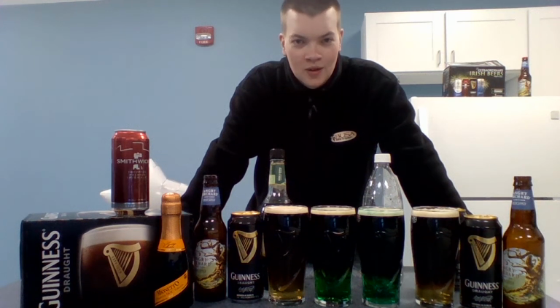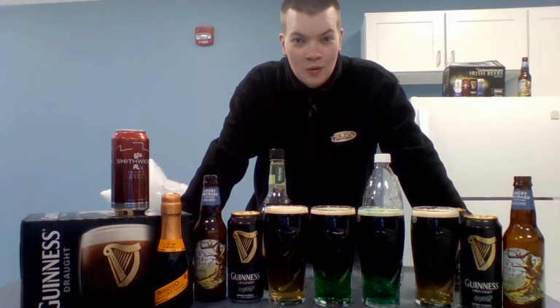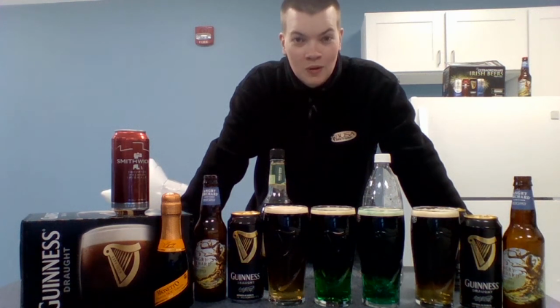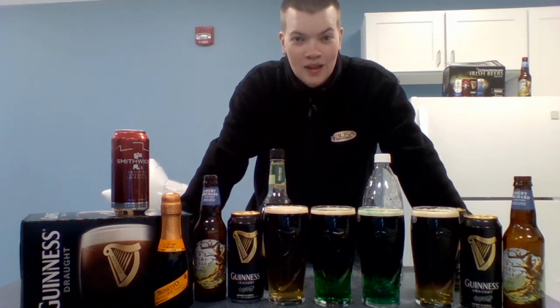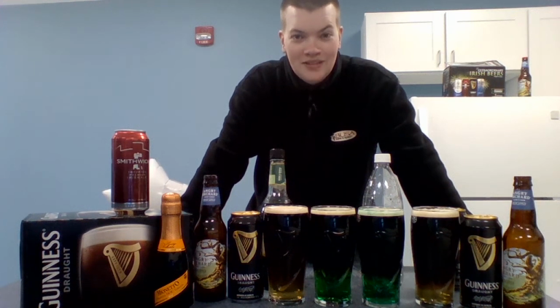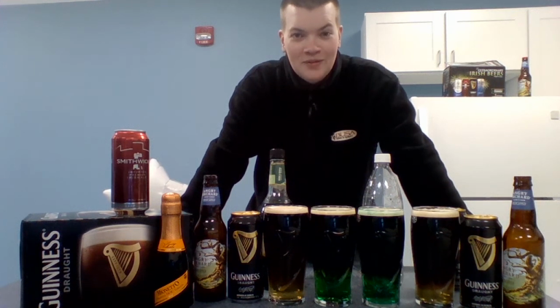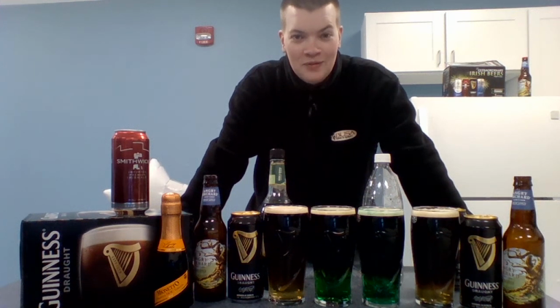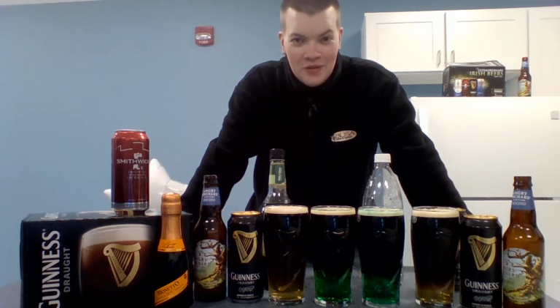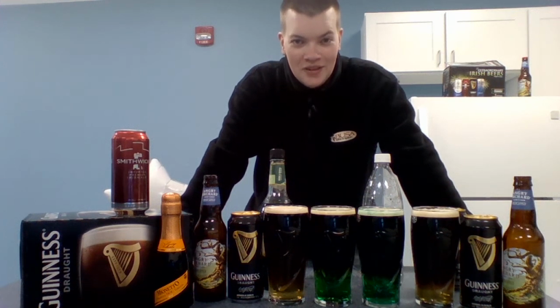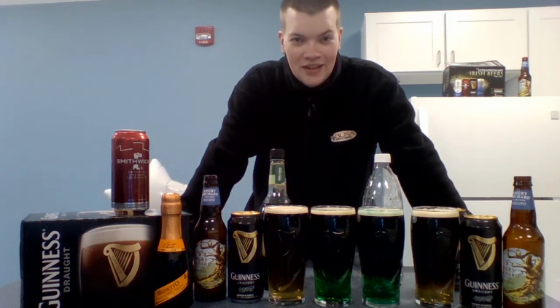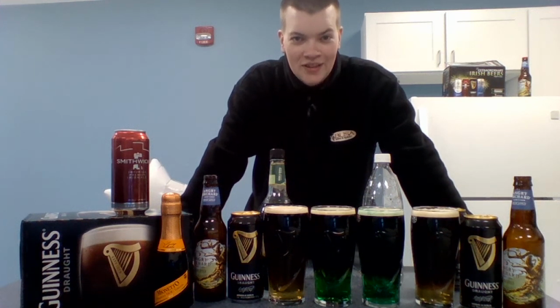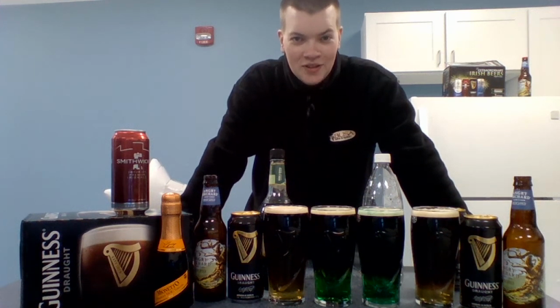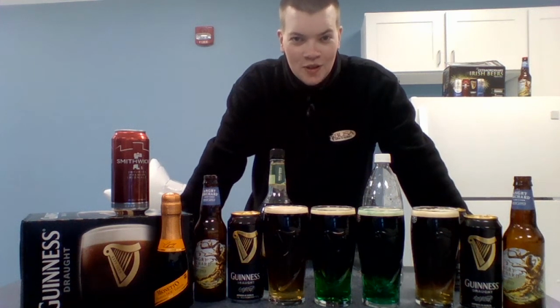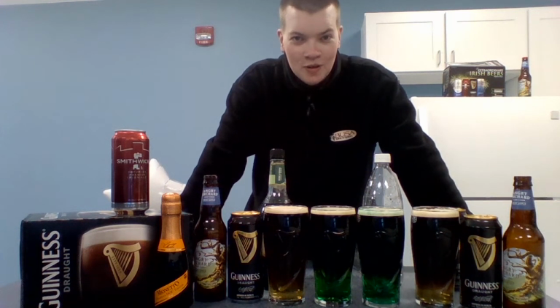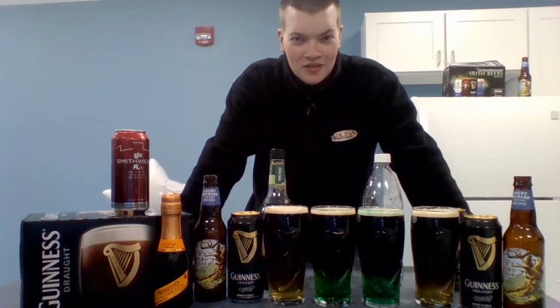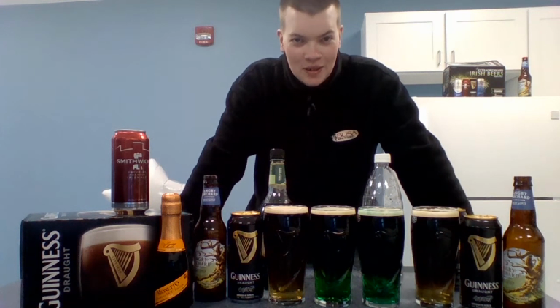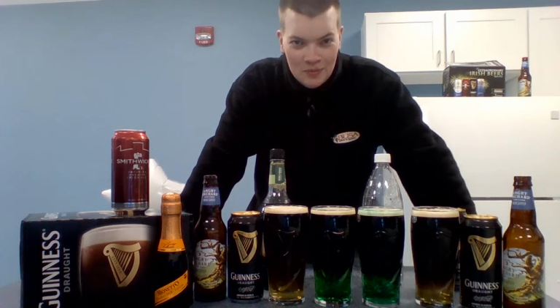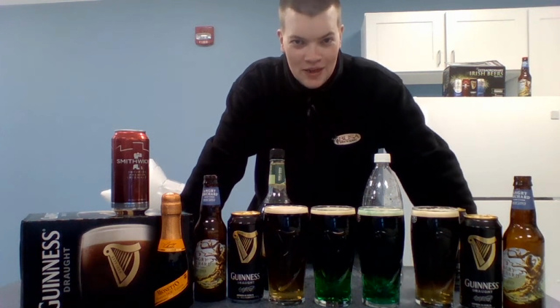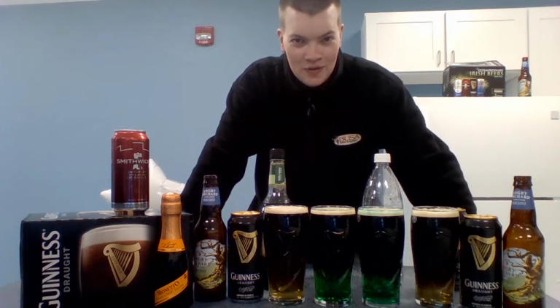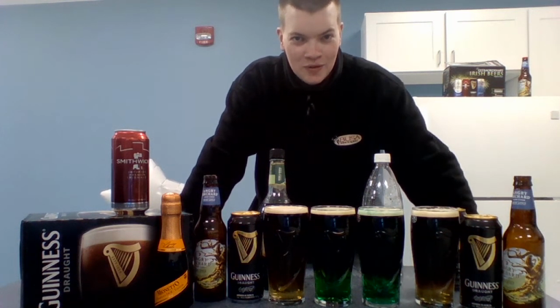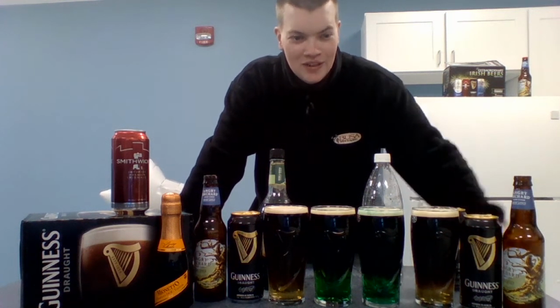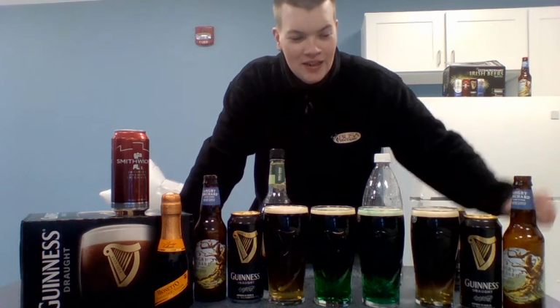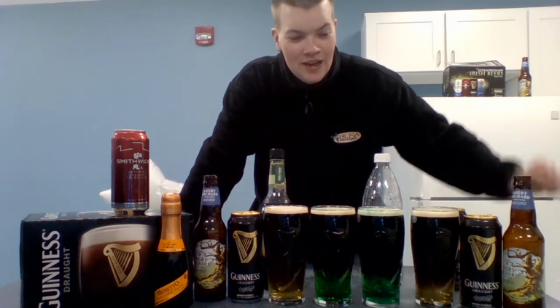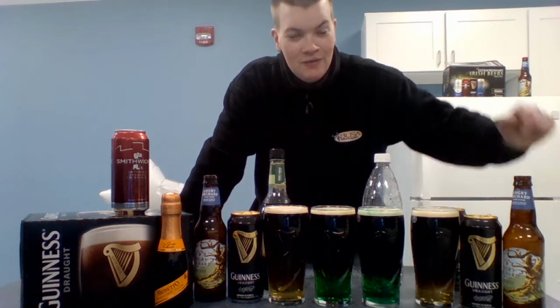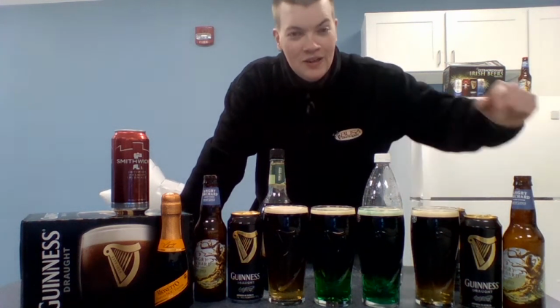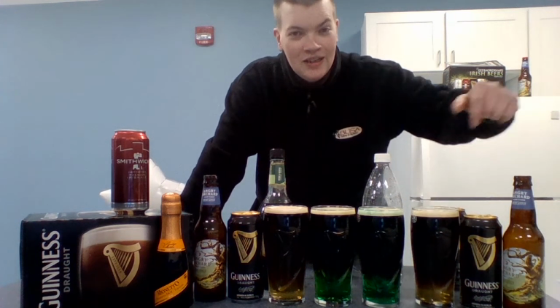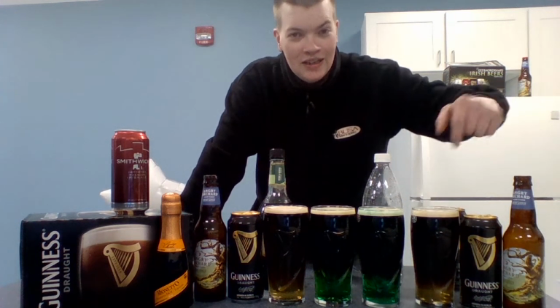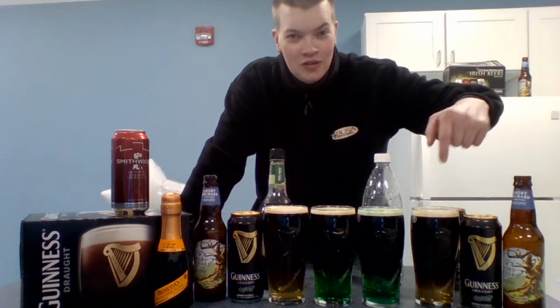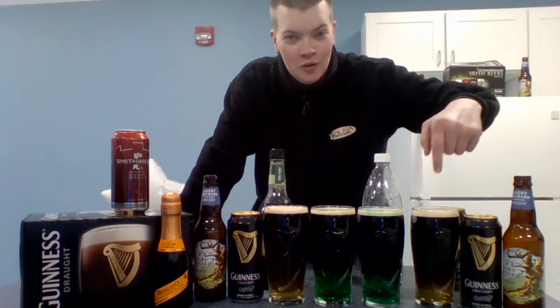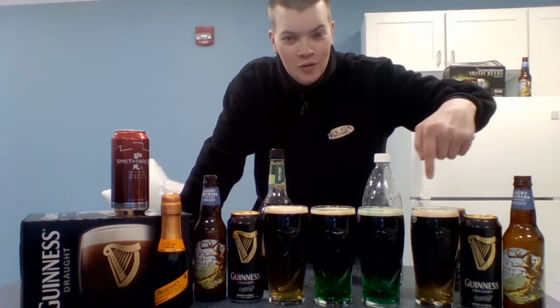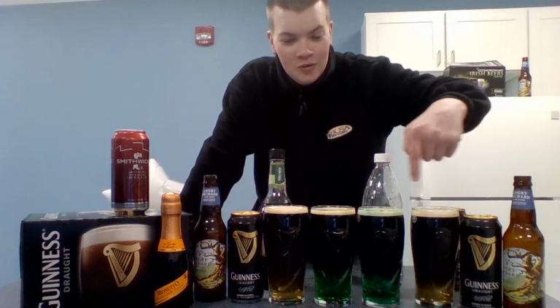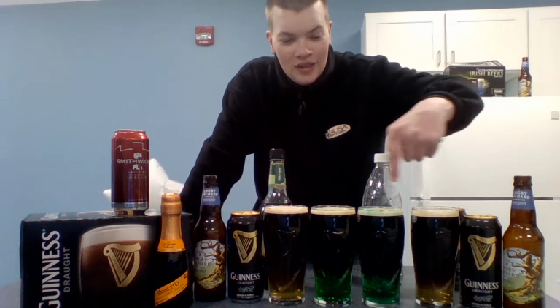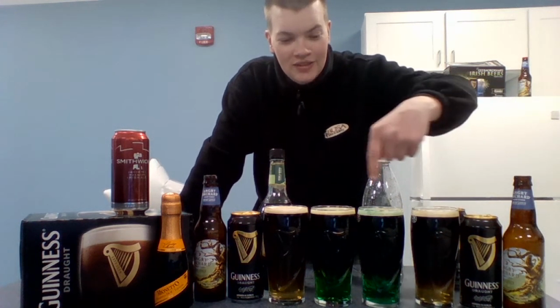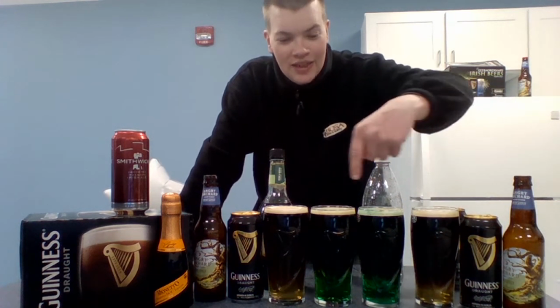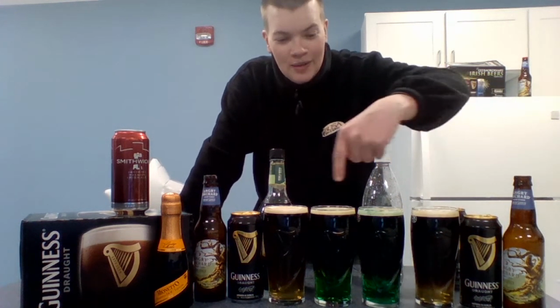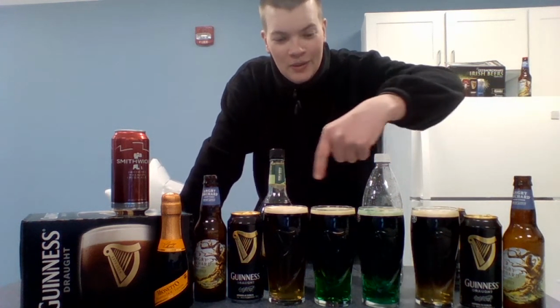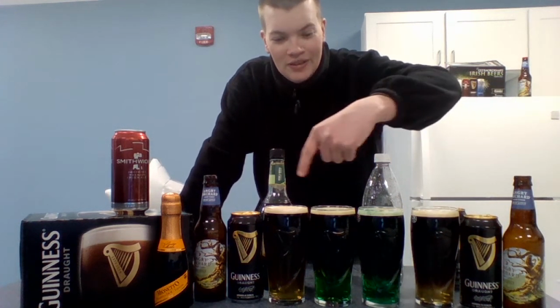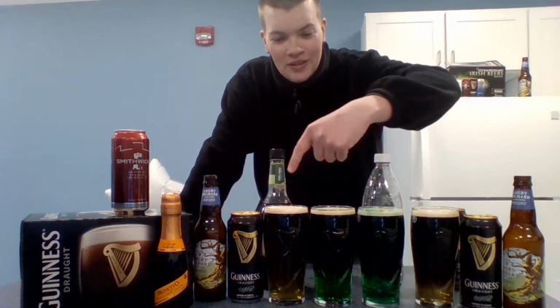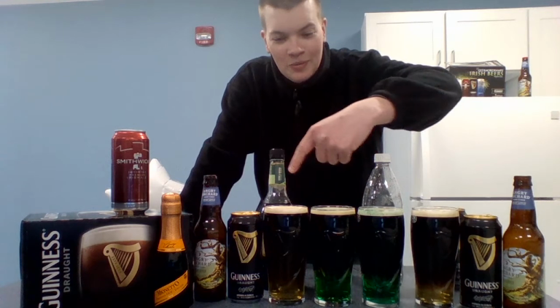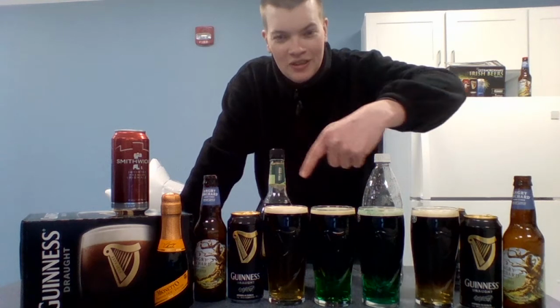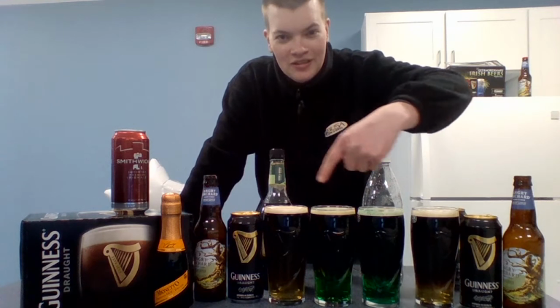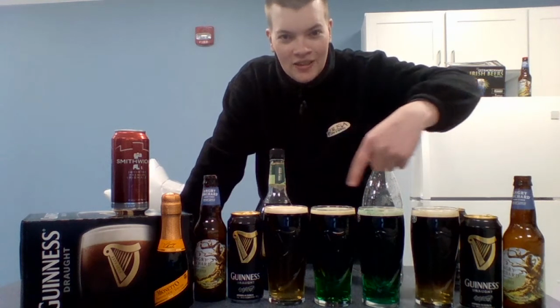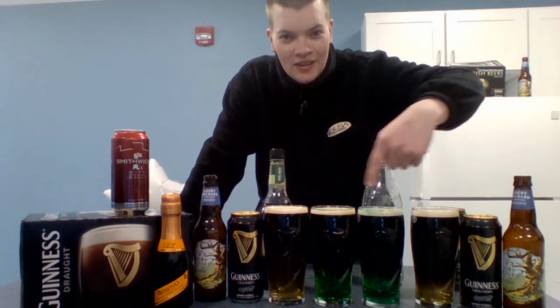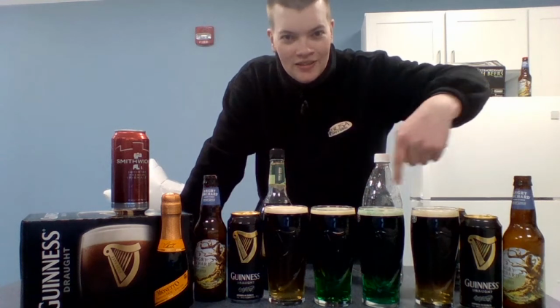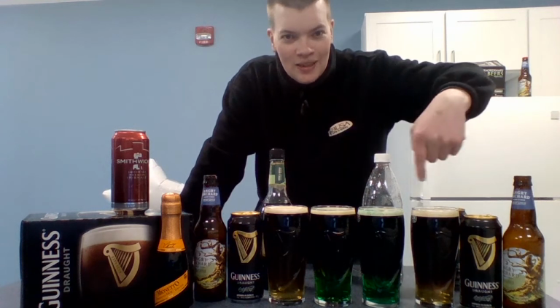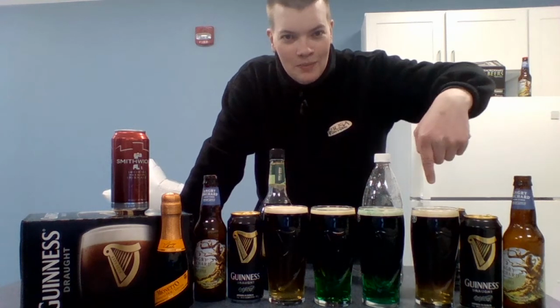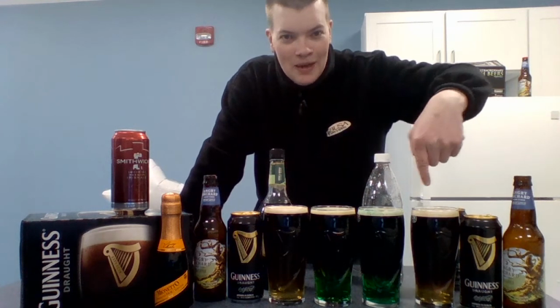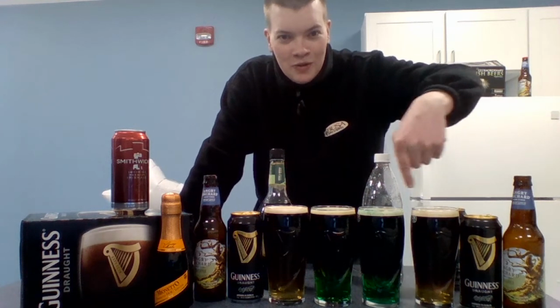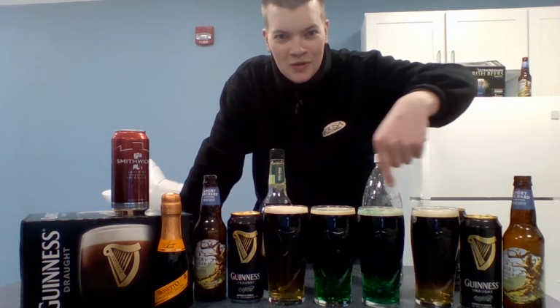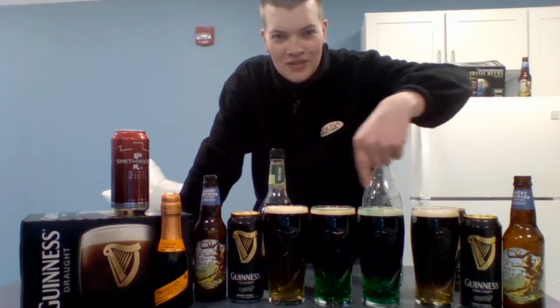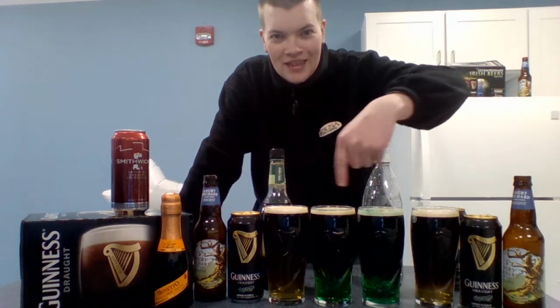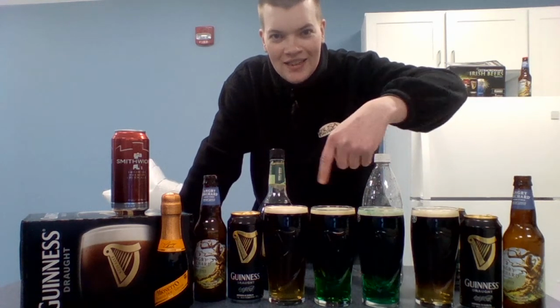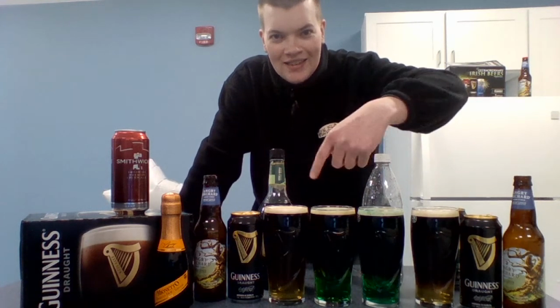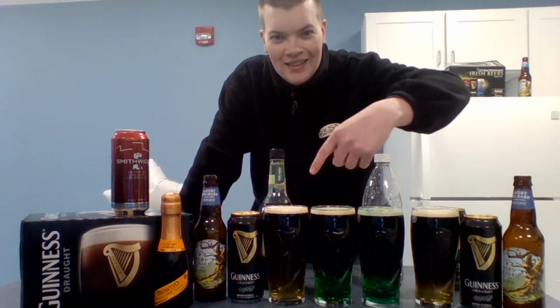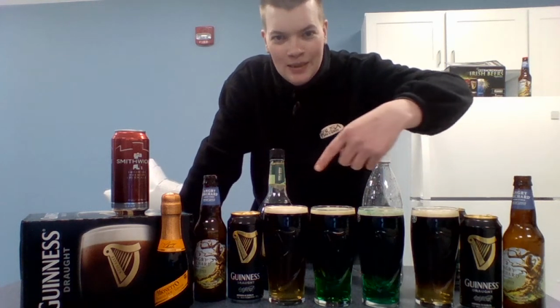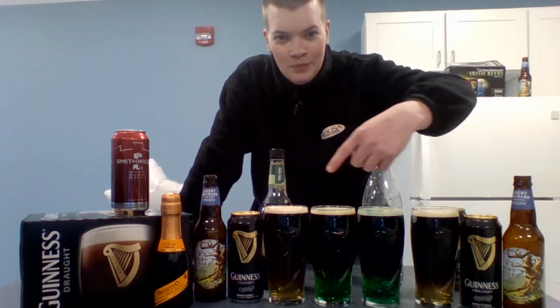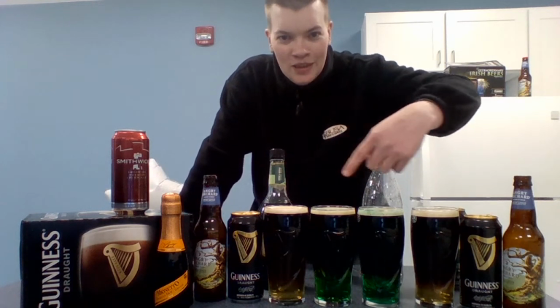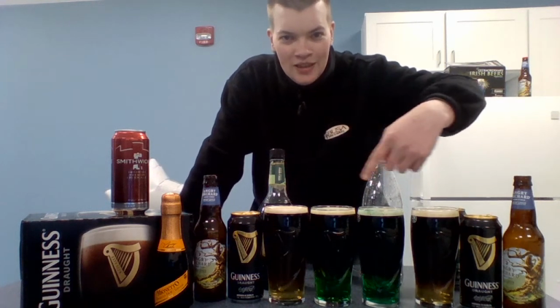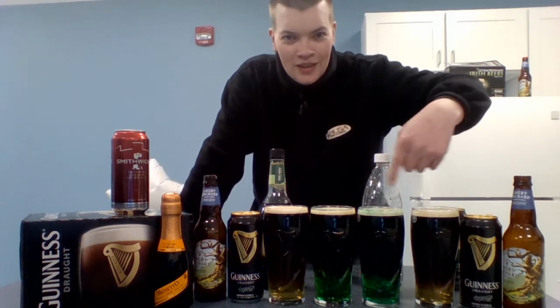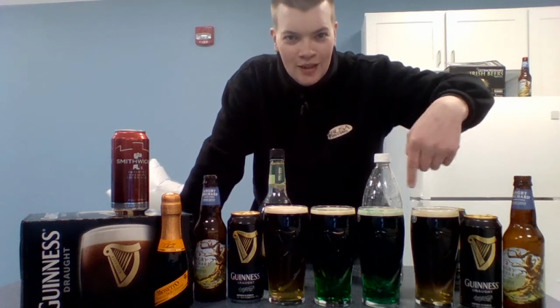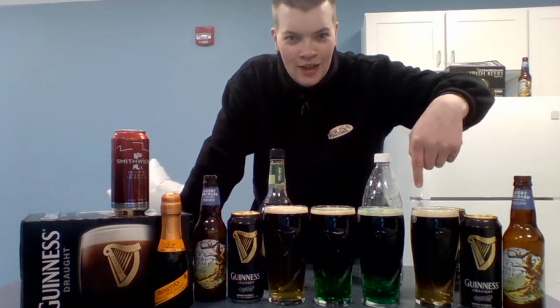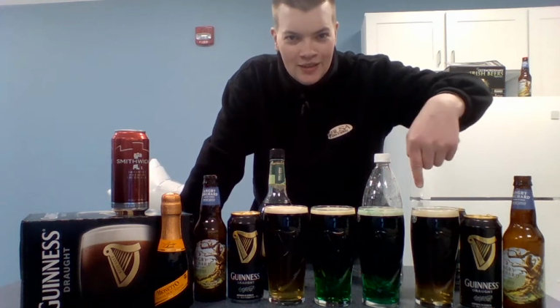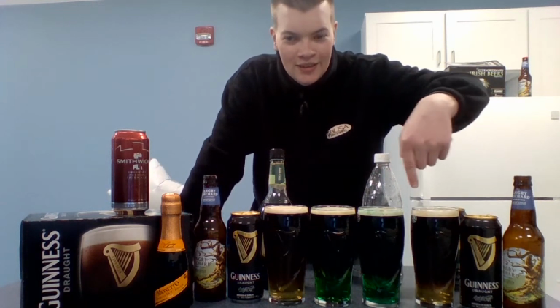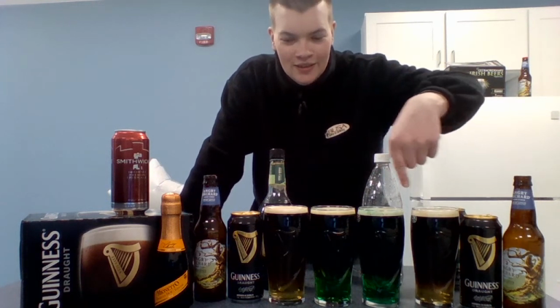We're less than 50 days to go to St. Patrick's Day. I figured I'd show you kids how to make some of these St. Patrick's Day themed cocktails.